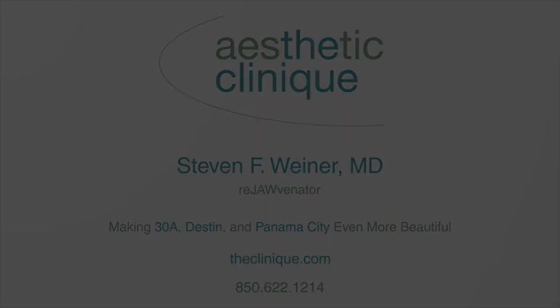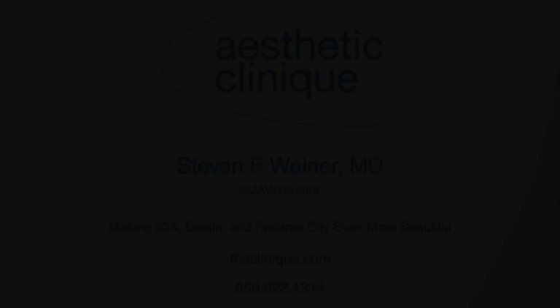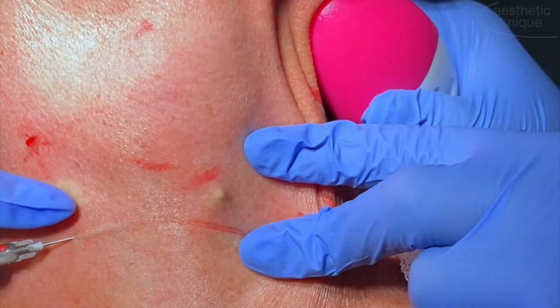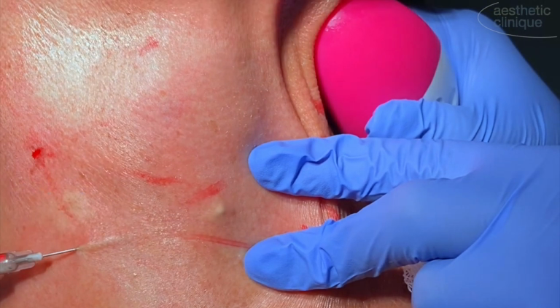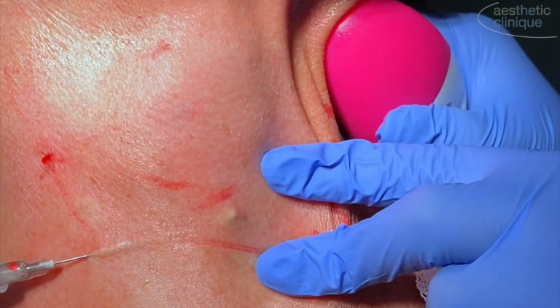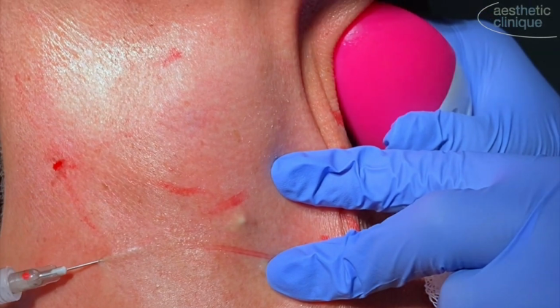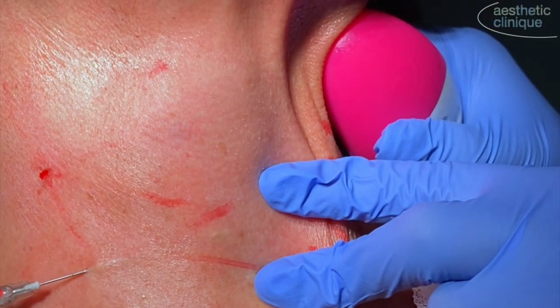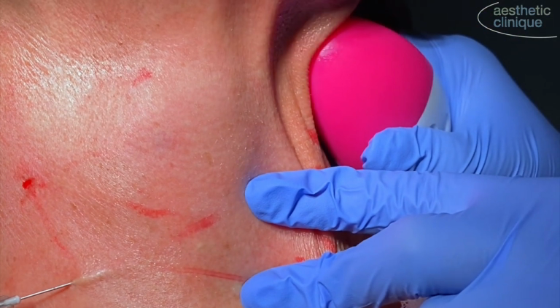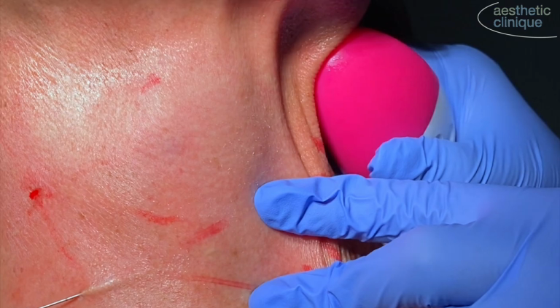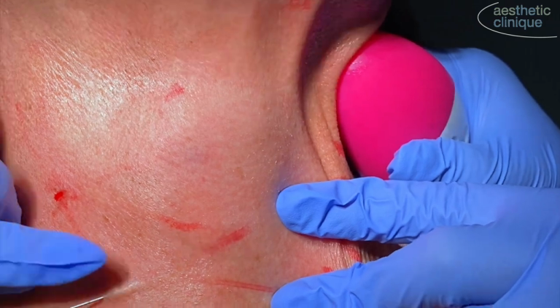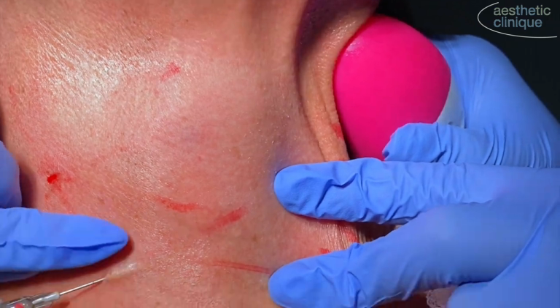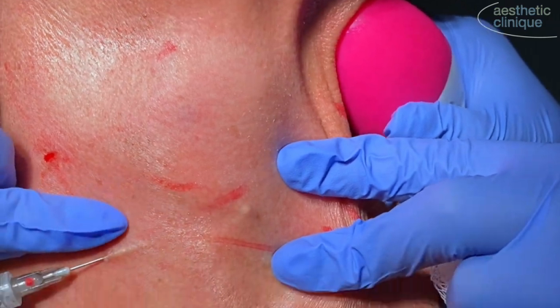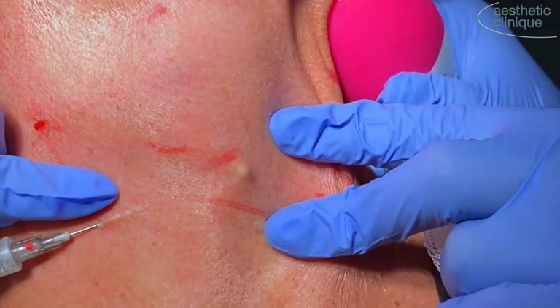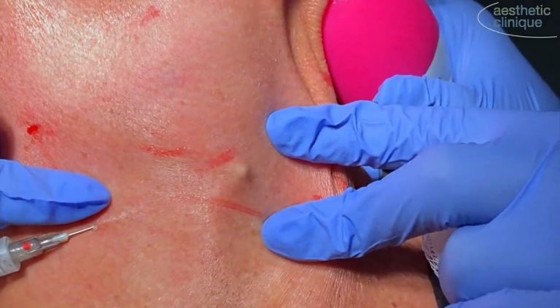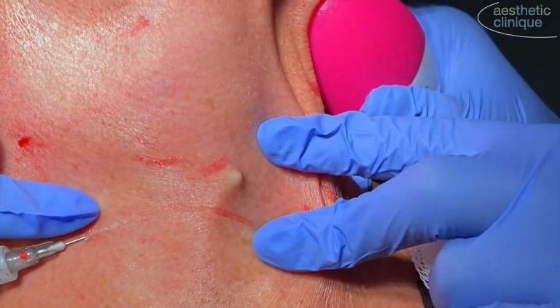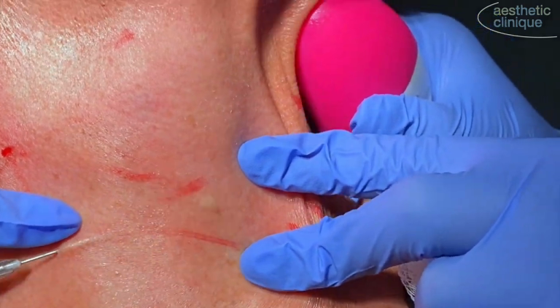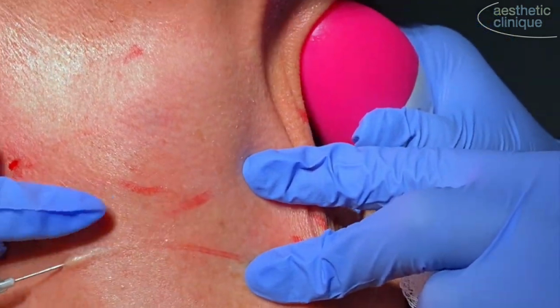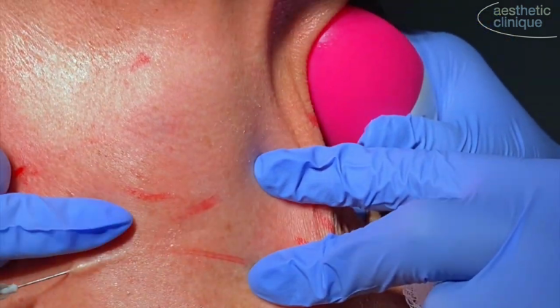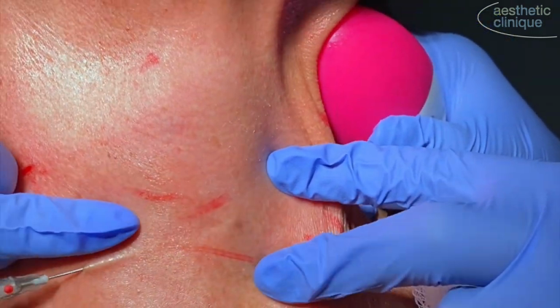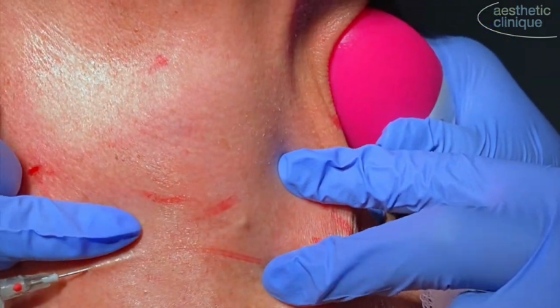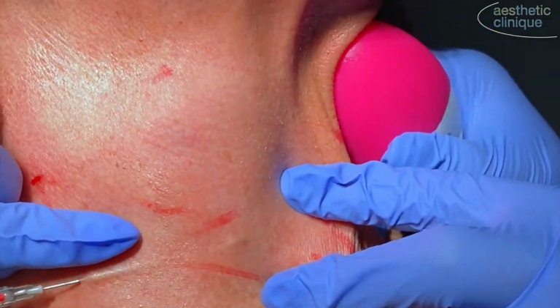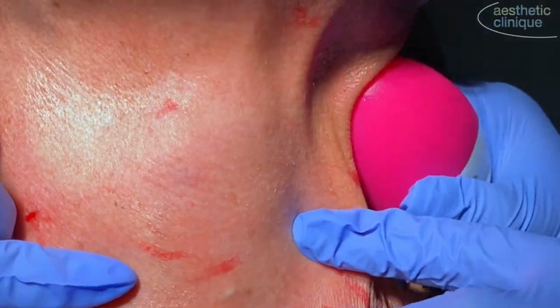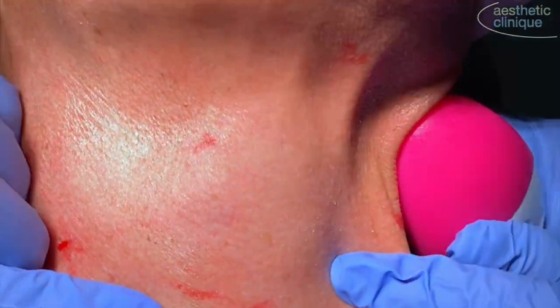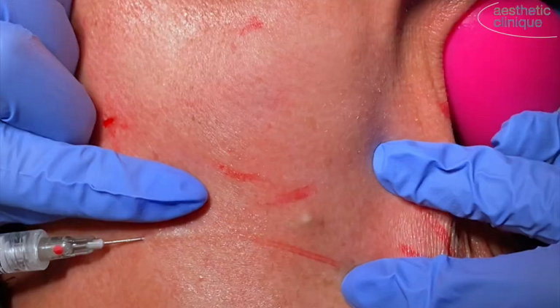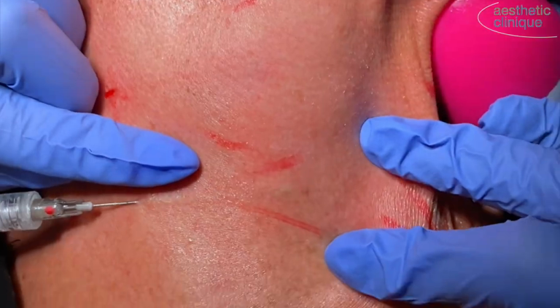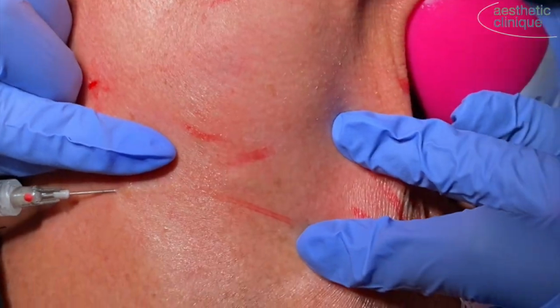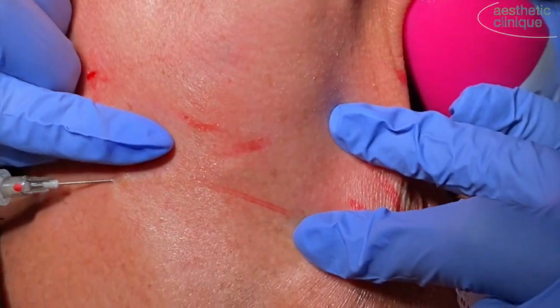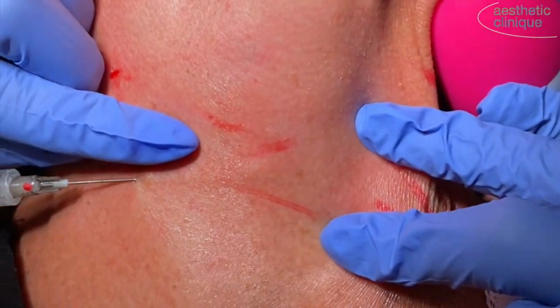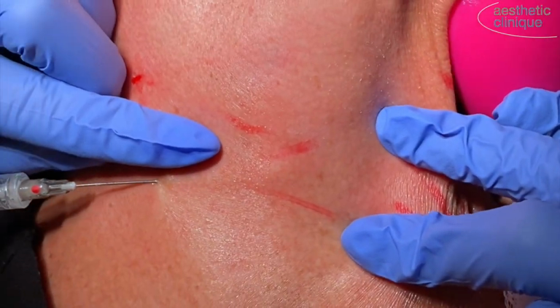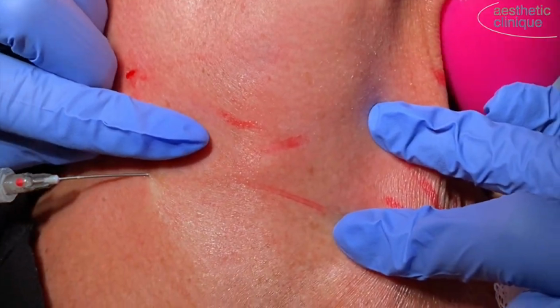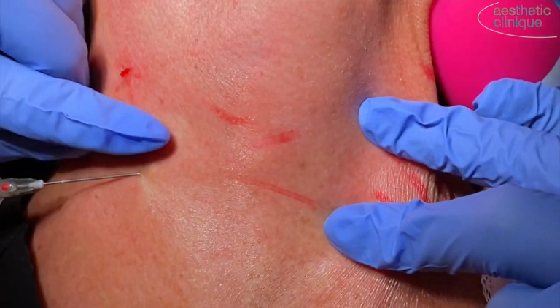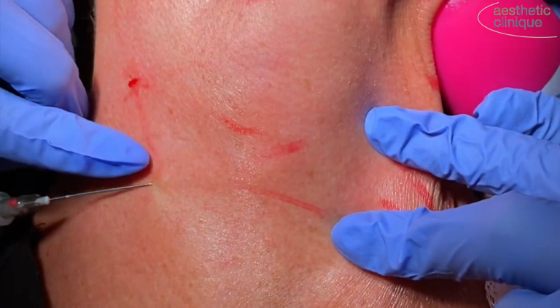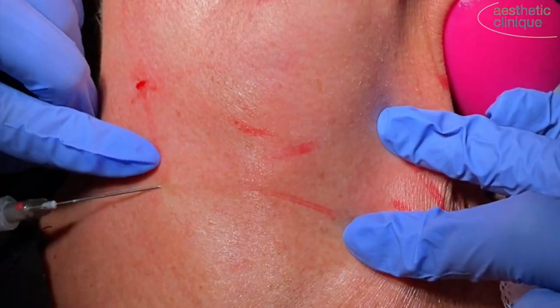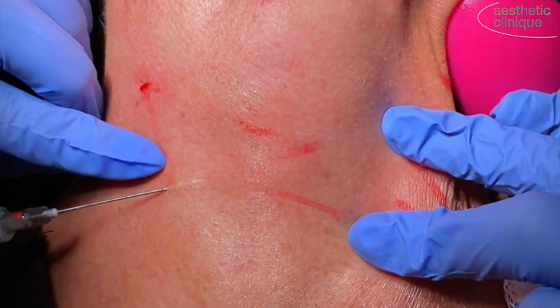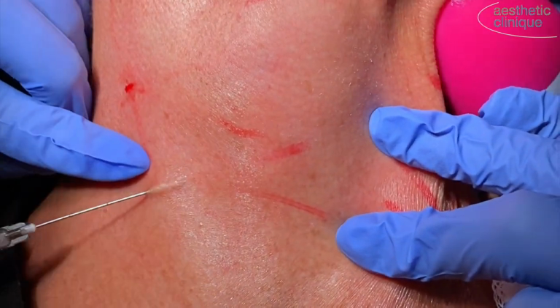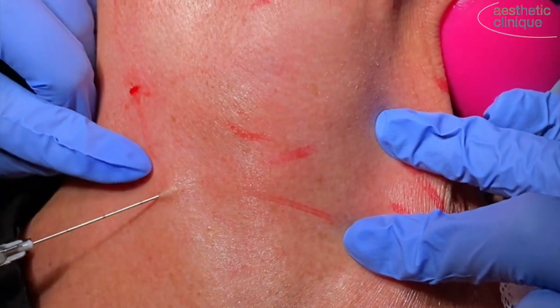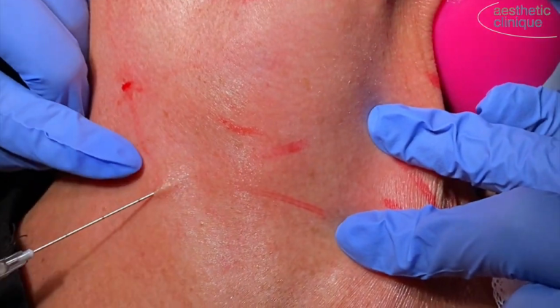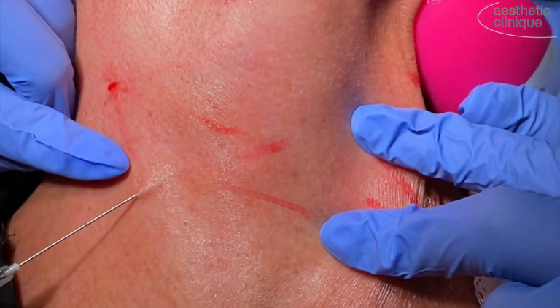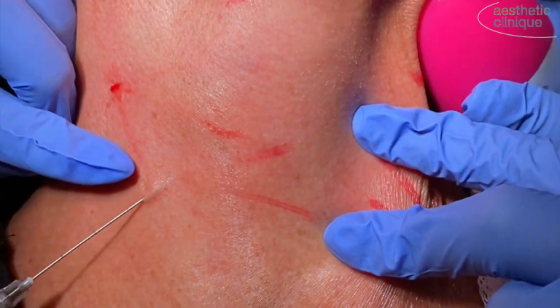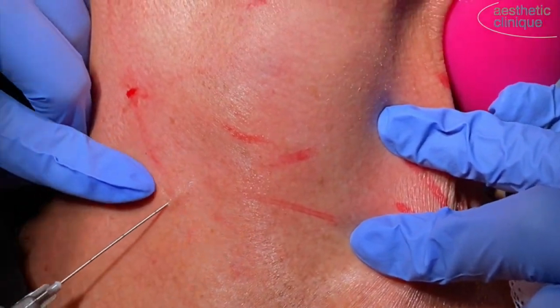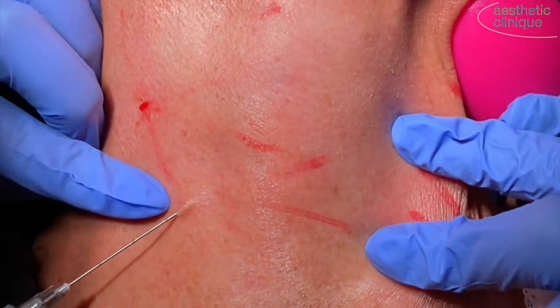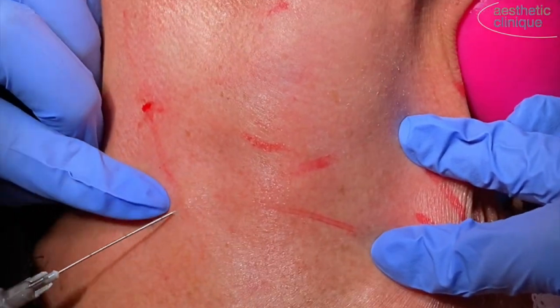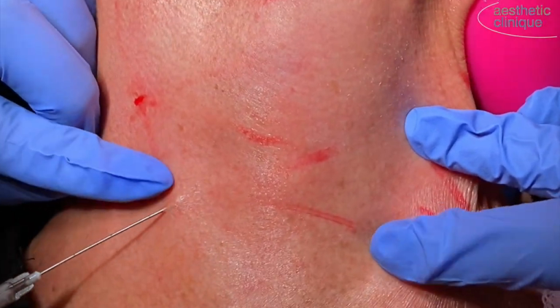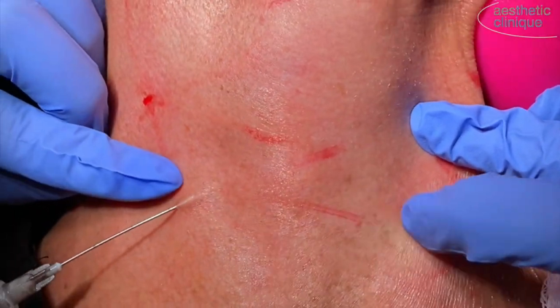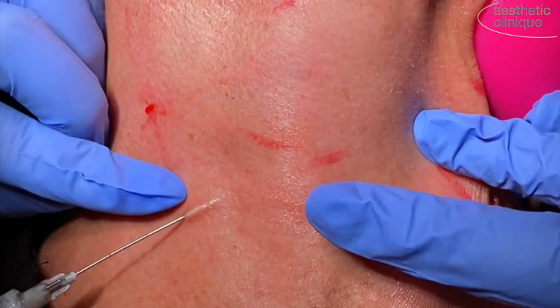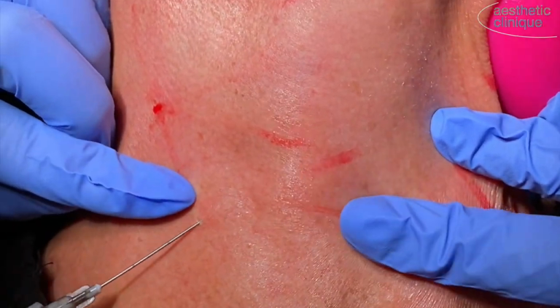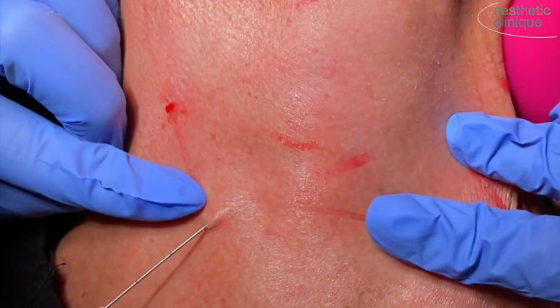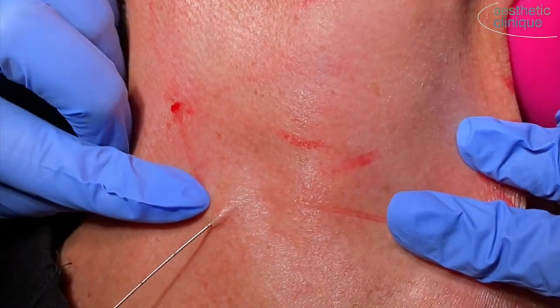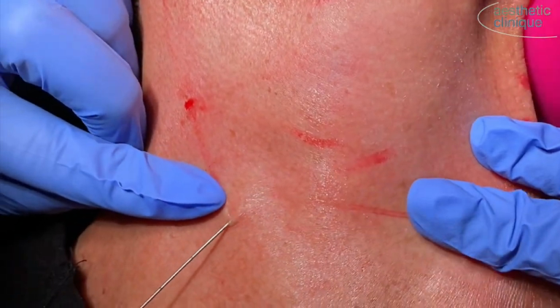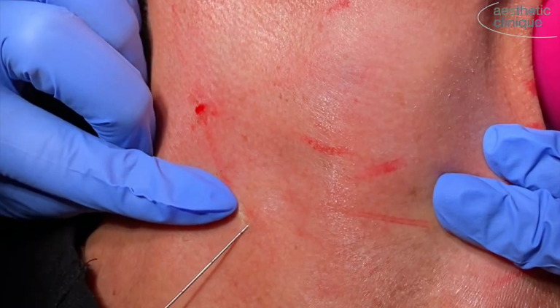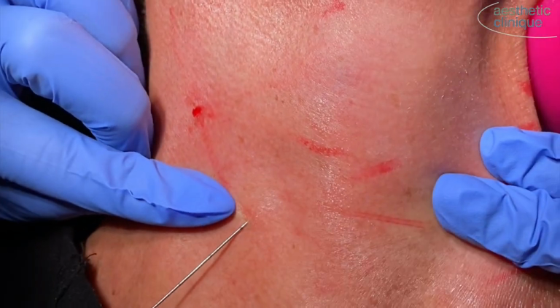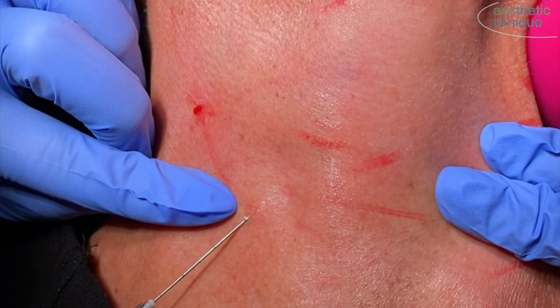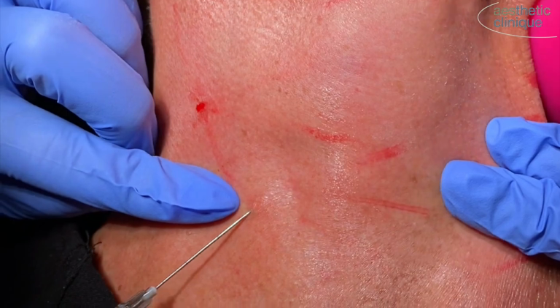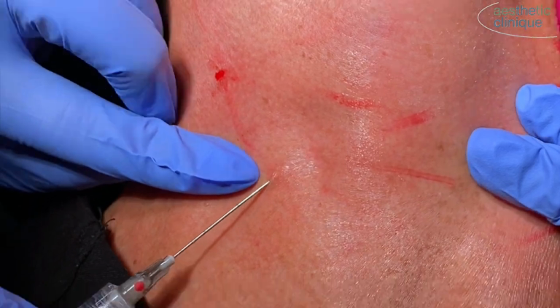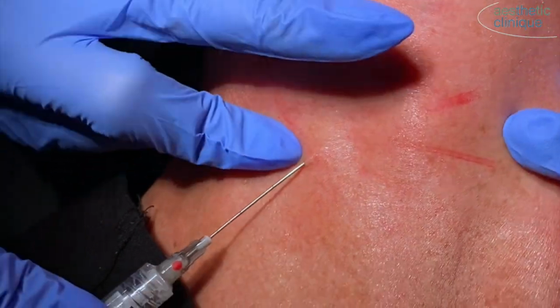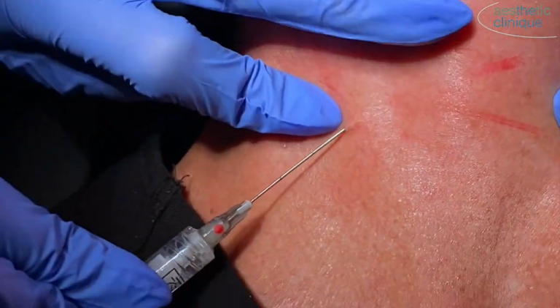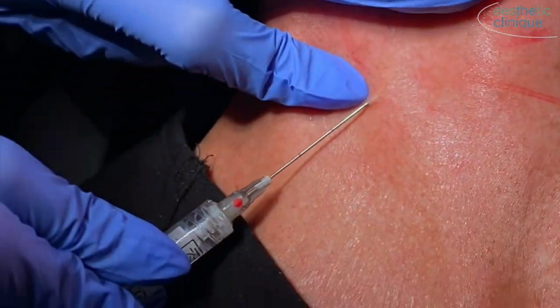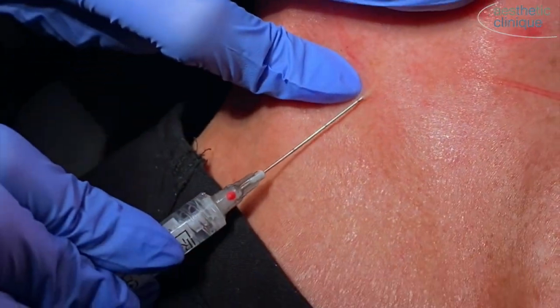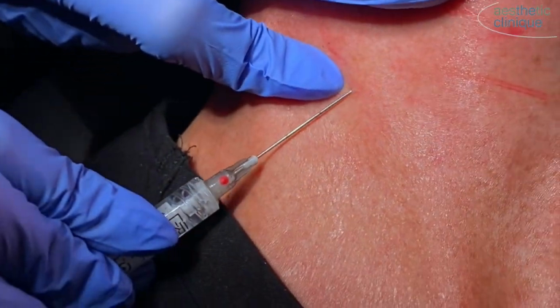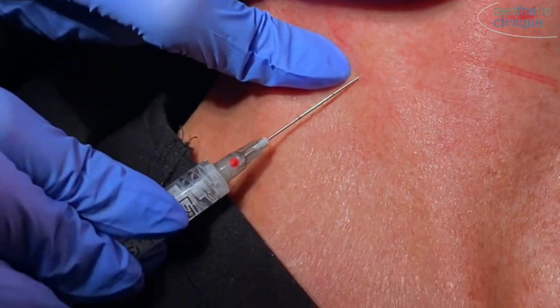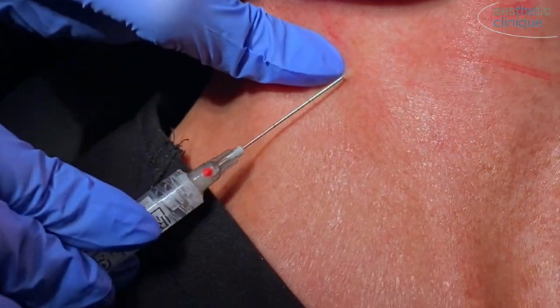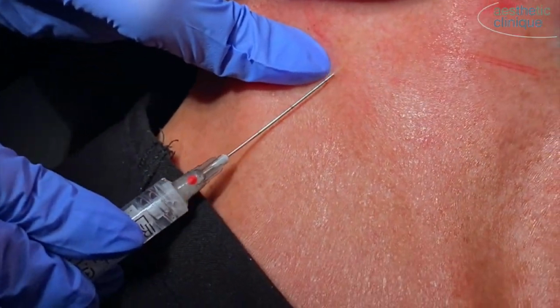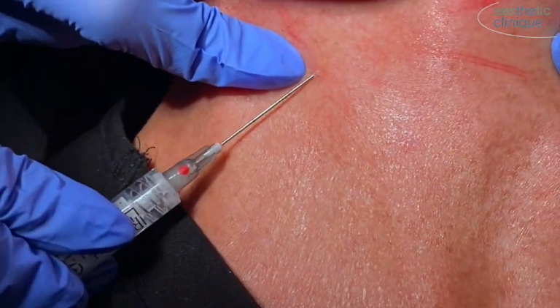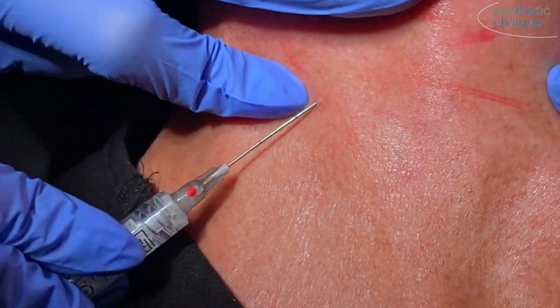Hi, this is Dr. Weiner, and I'm showing you my PA, Brittany Brock, doing hyperdilute injections of the neck.